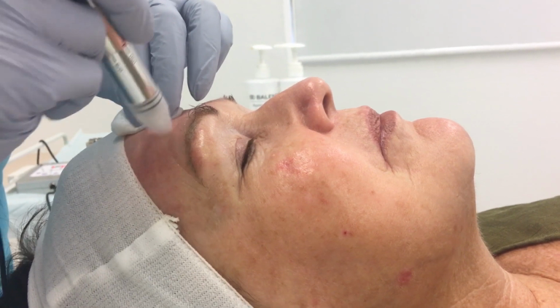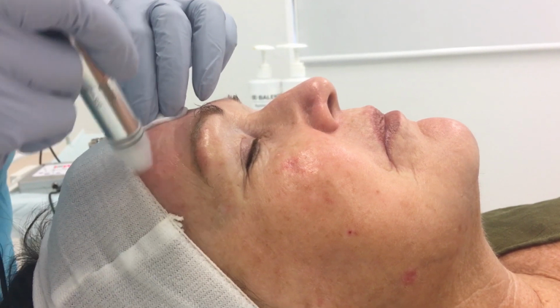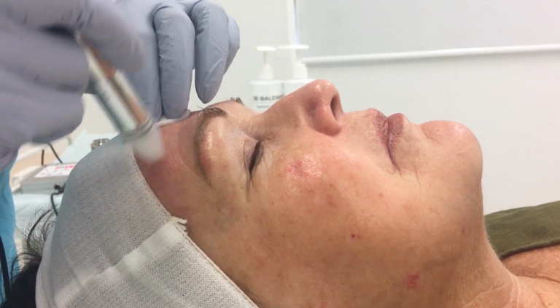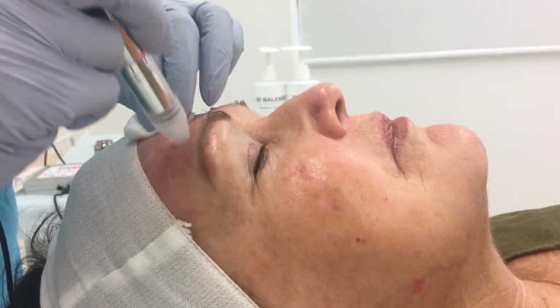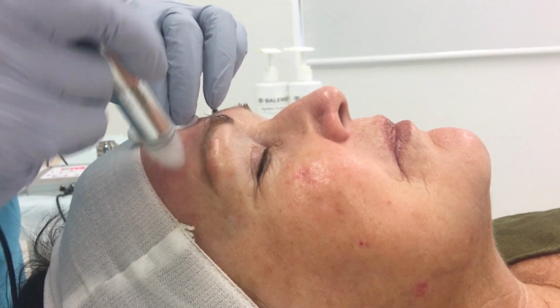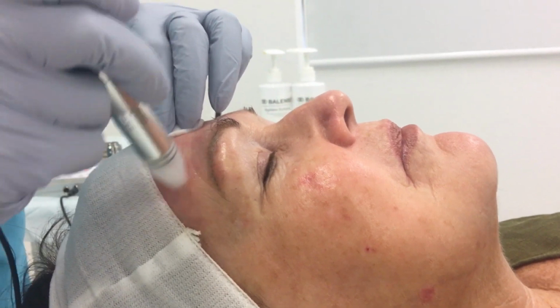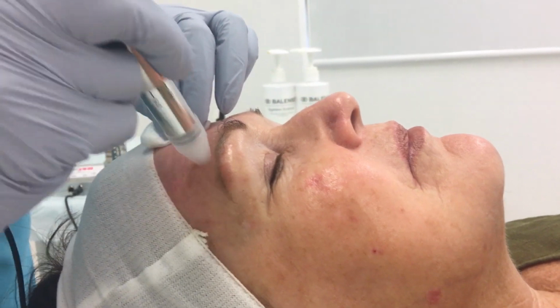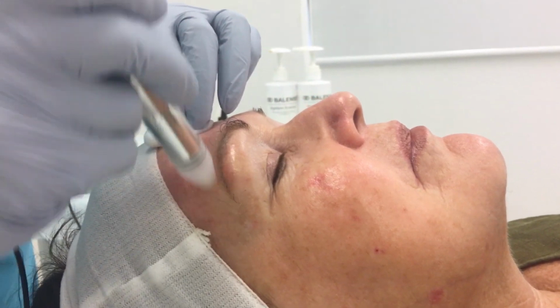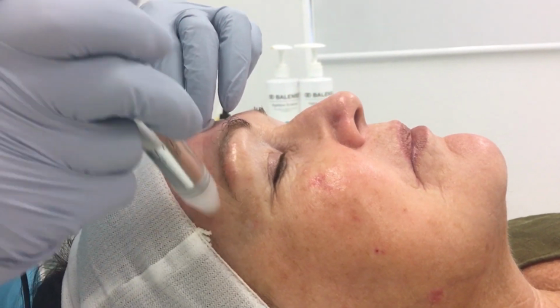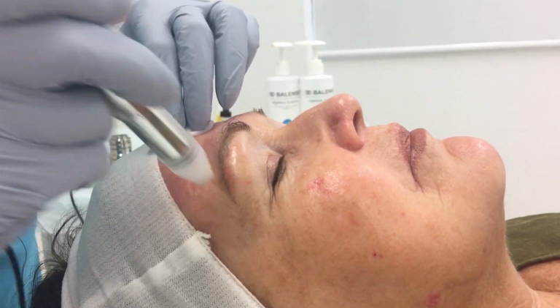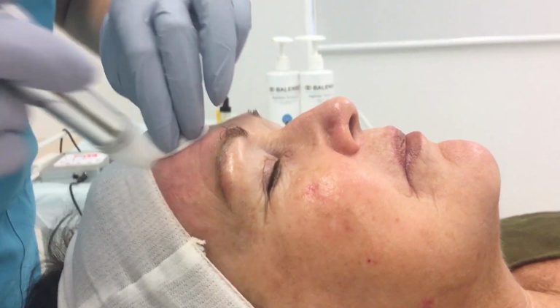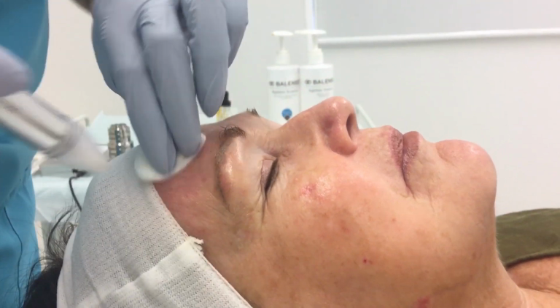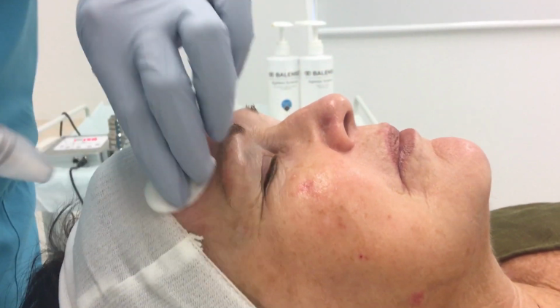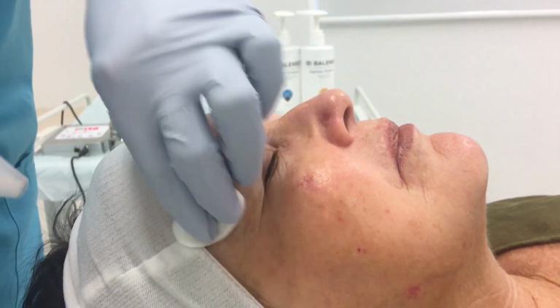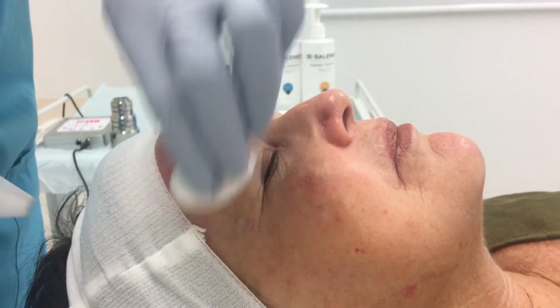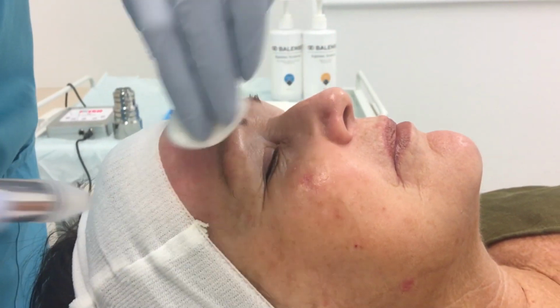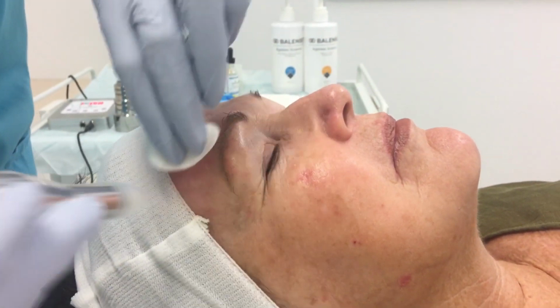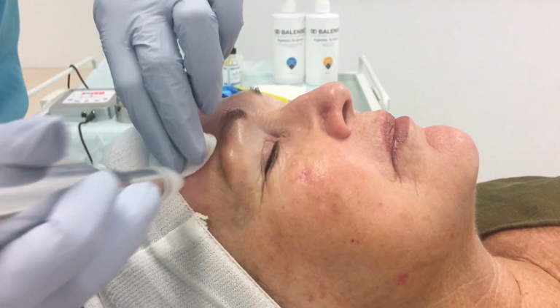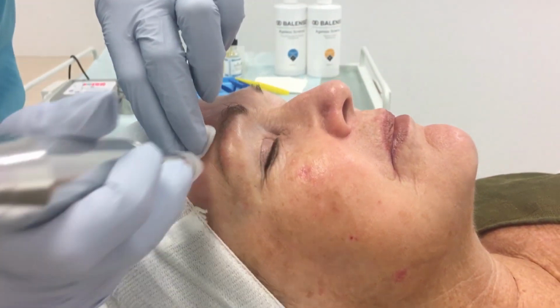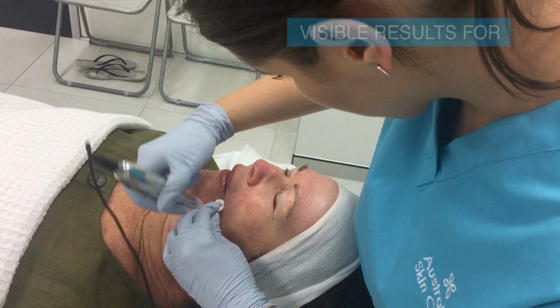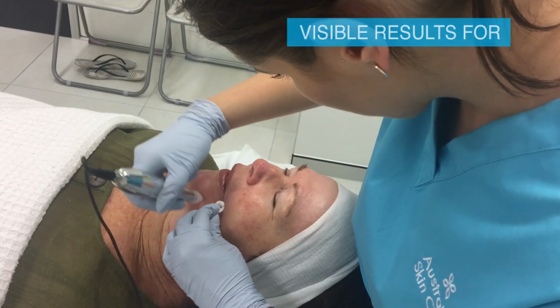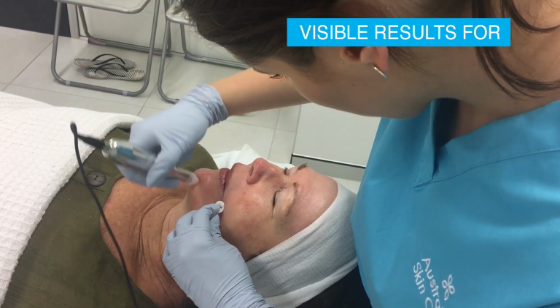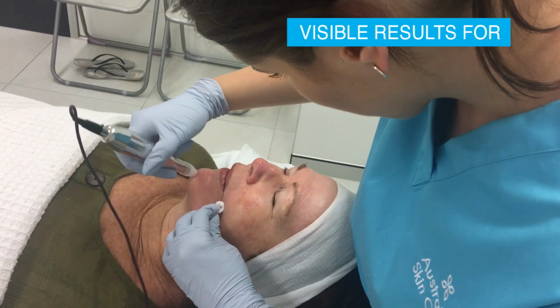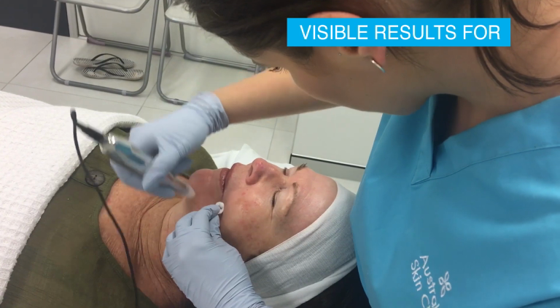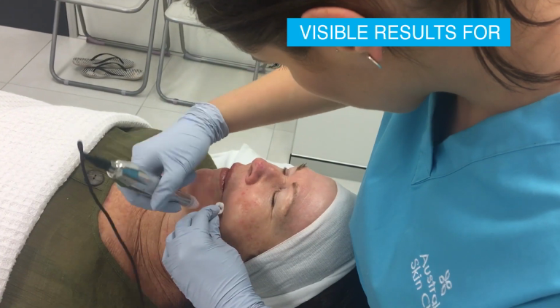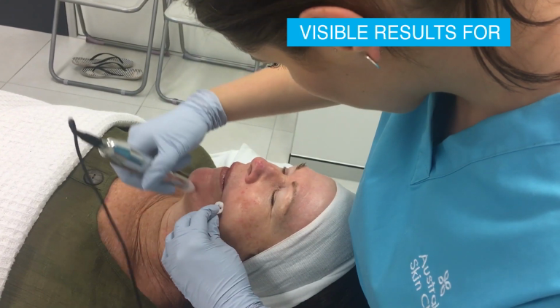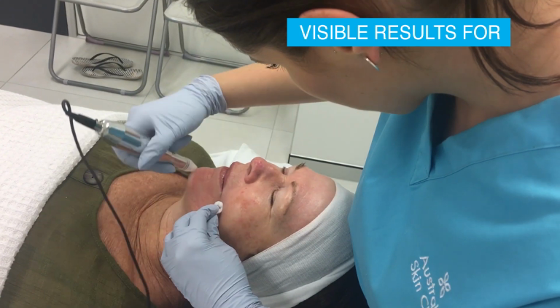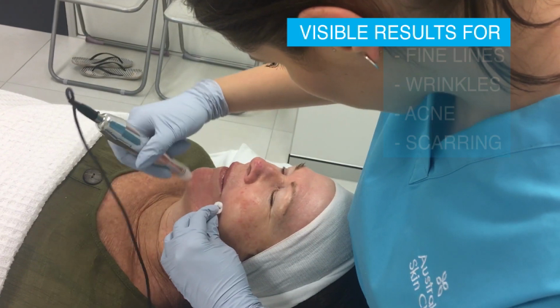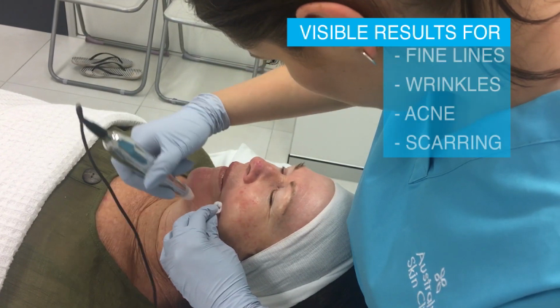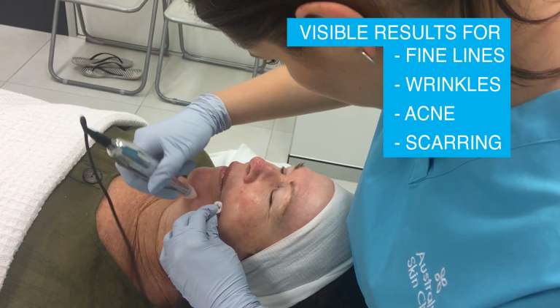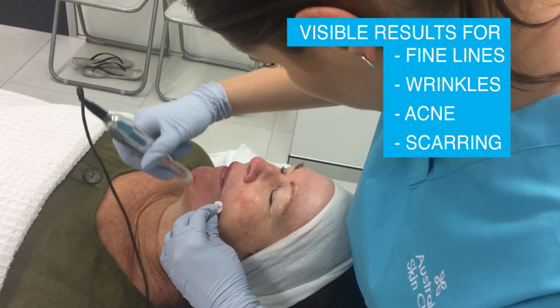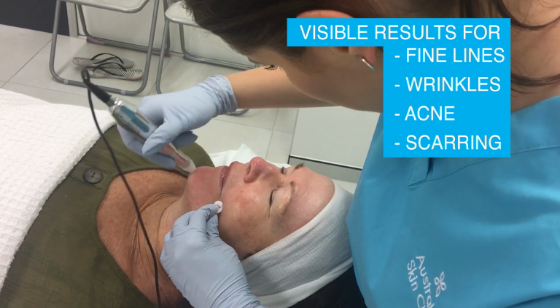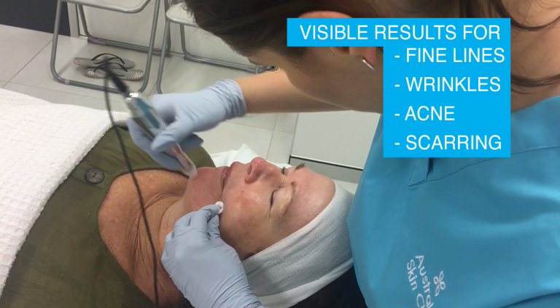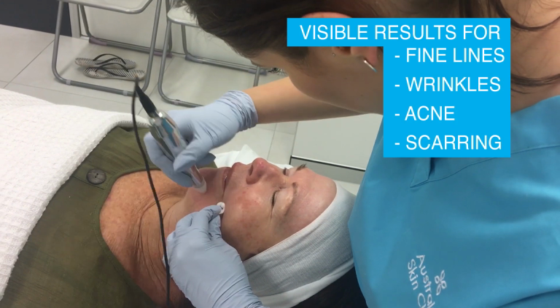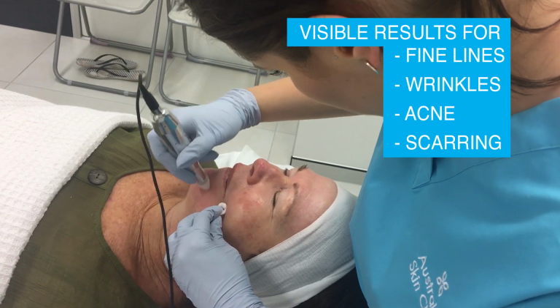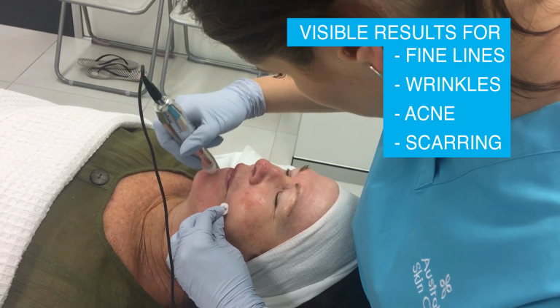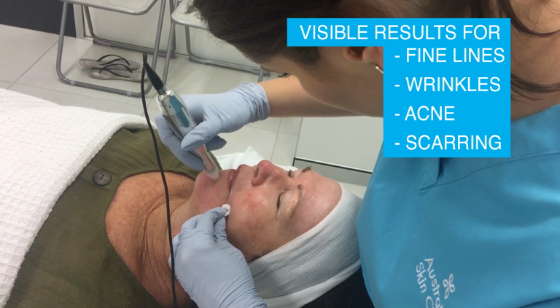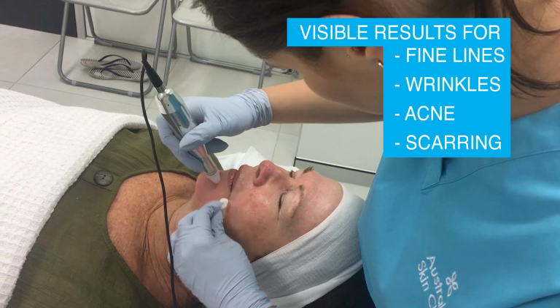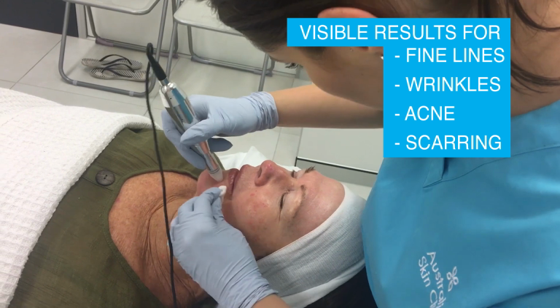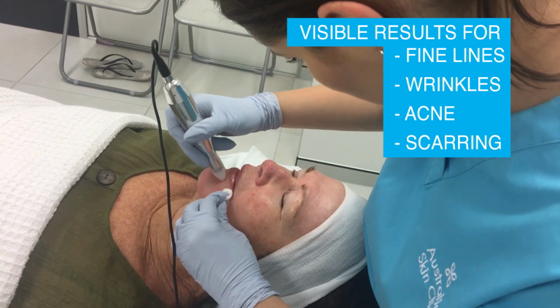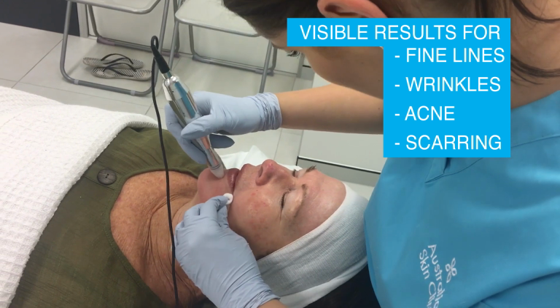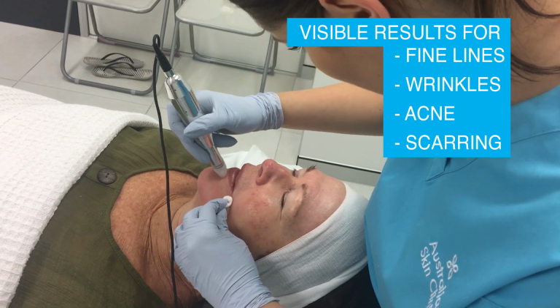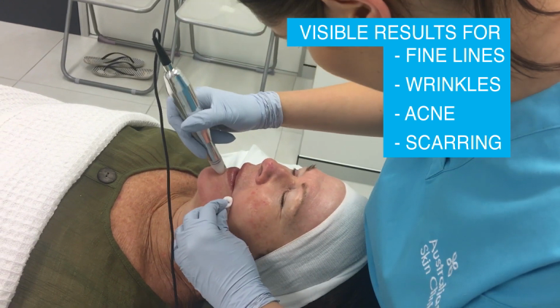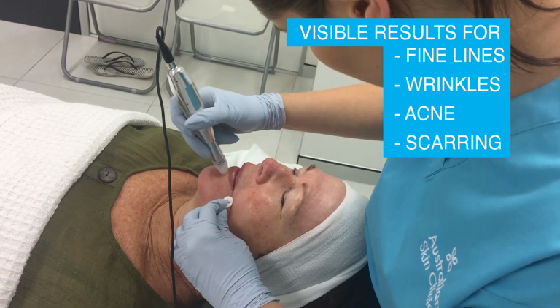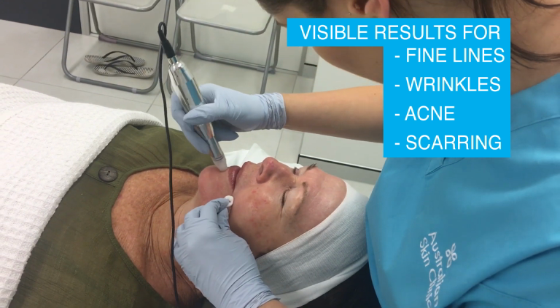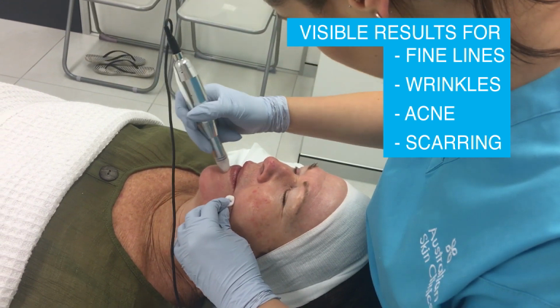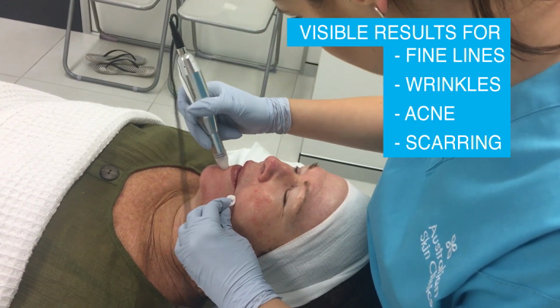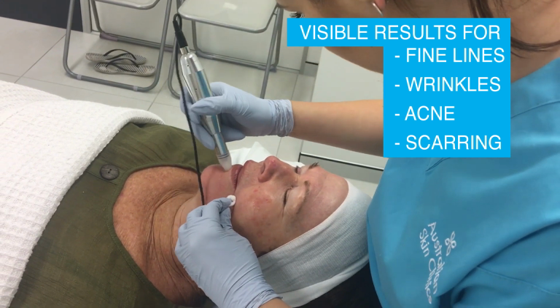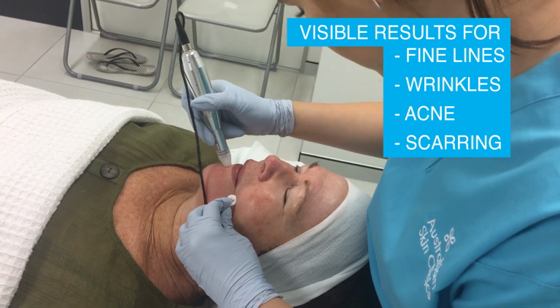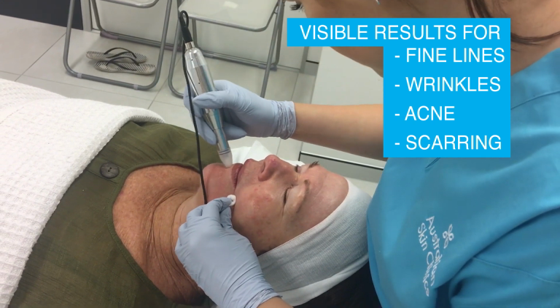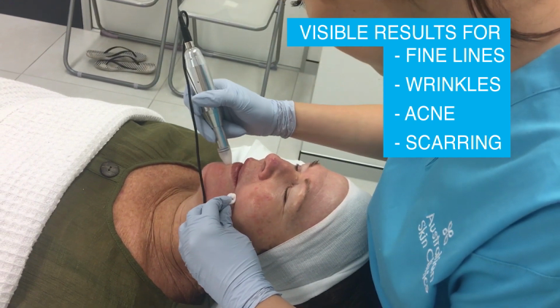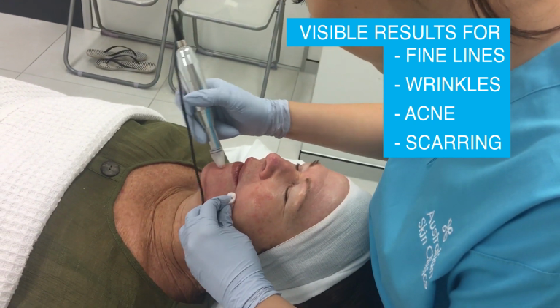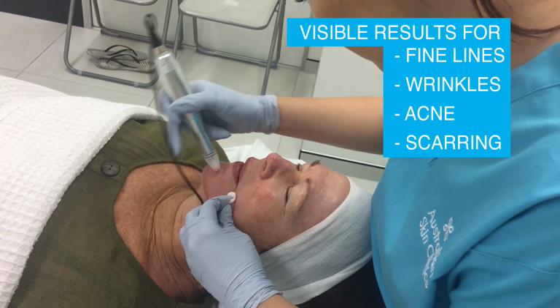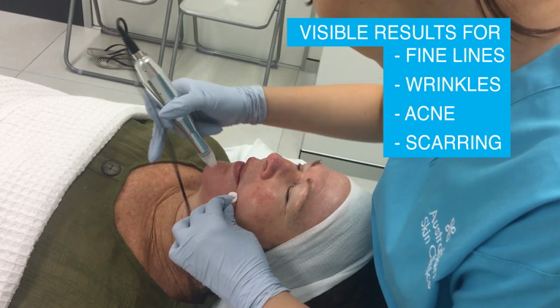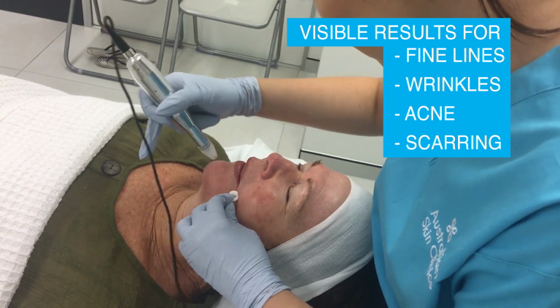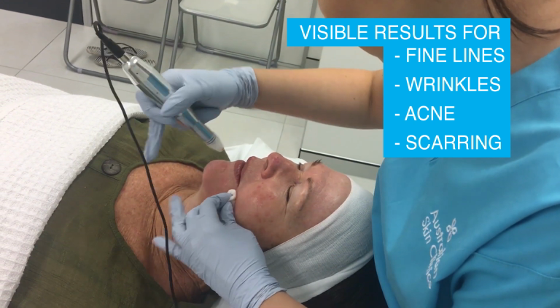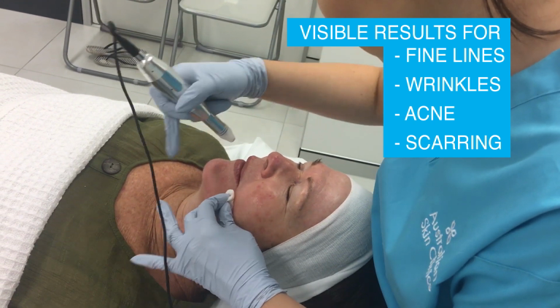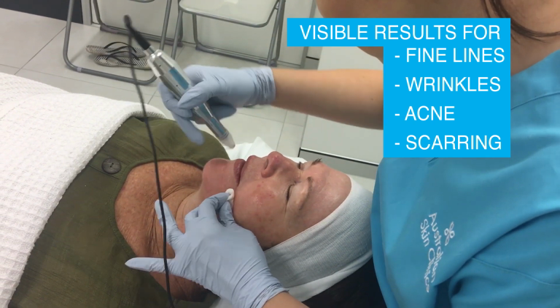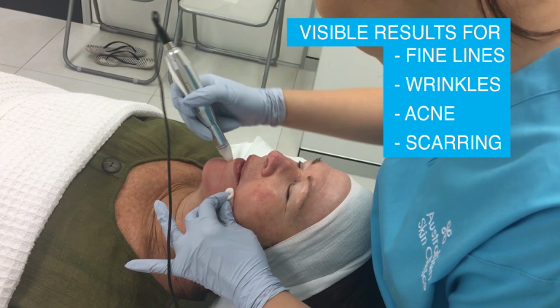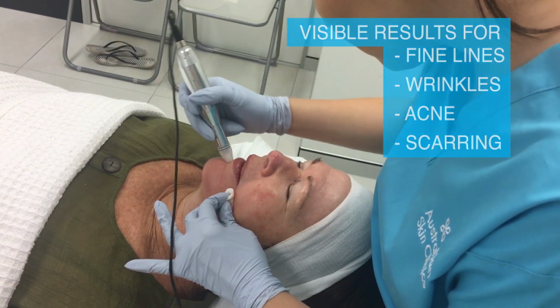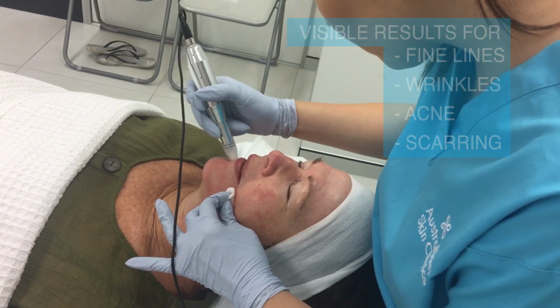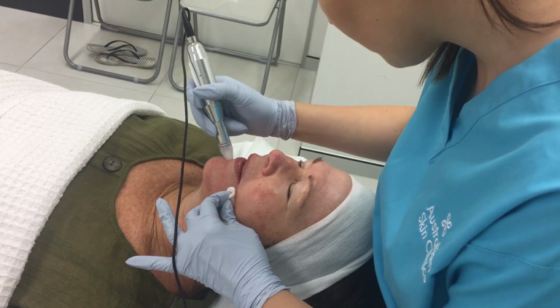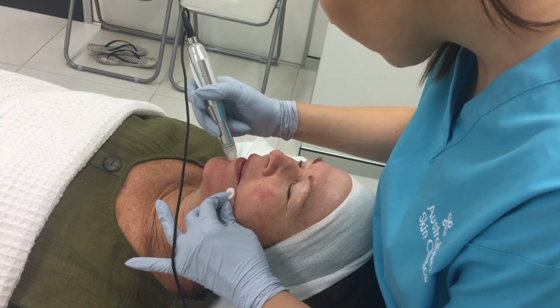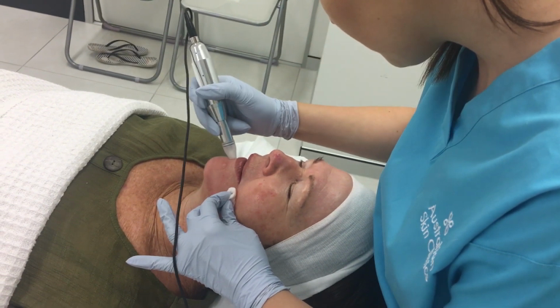This revolutionary treatment can produce visible results in fine lines and wrinkles, acne, open pores, scarring and more.